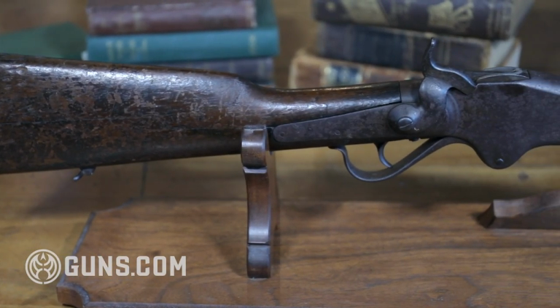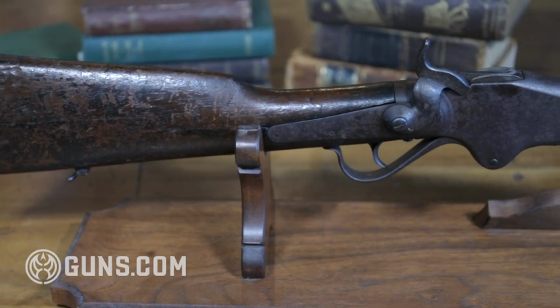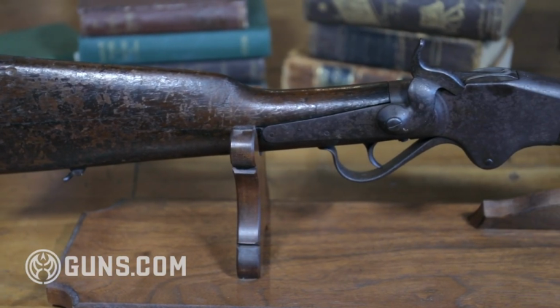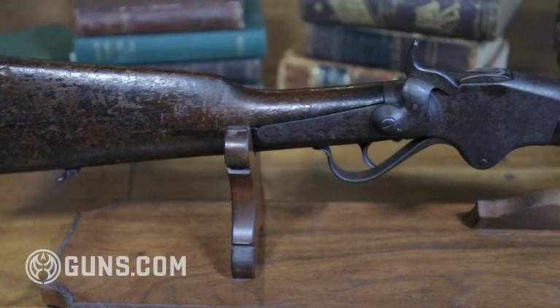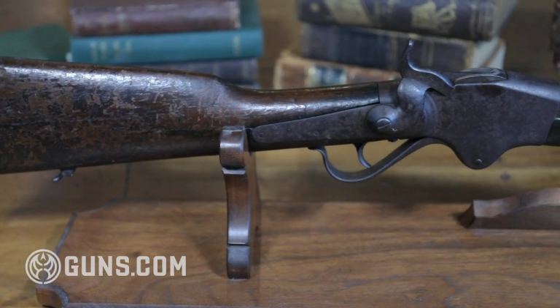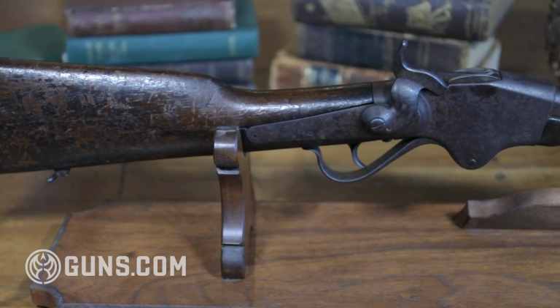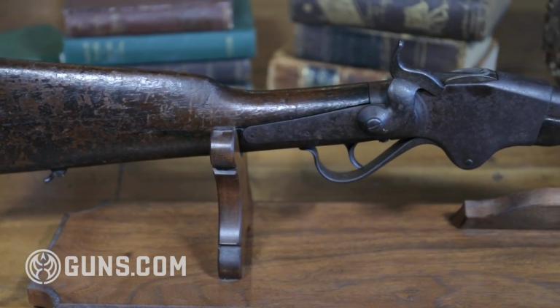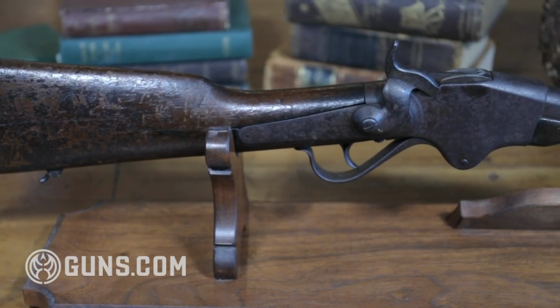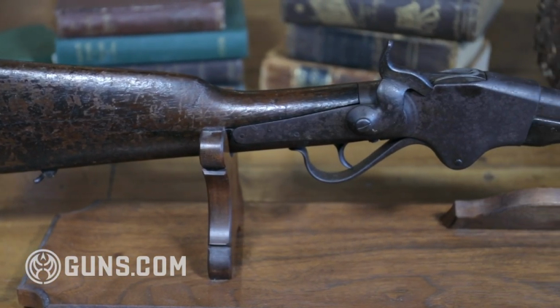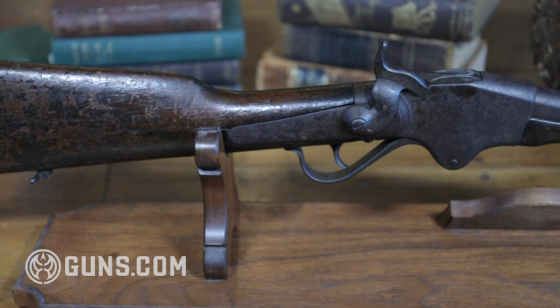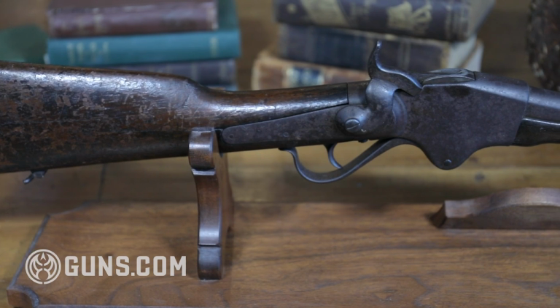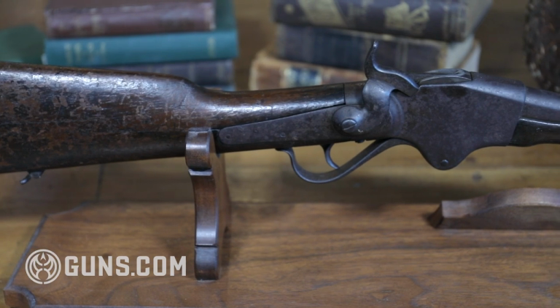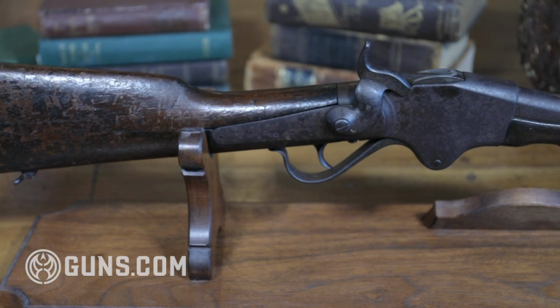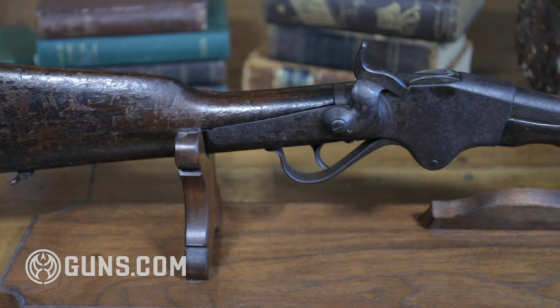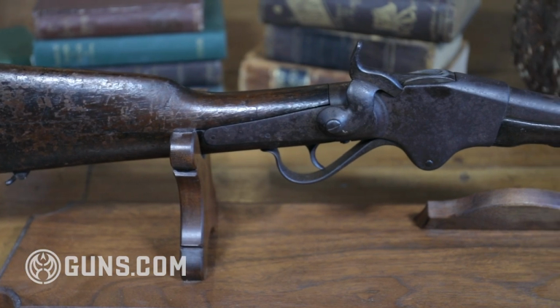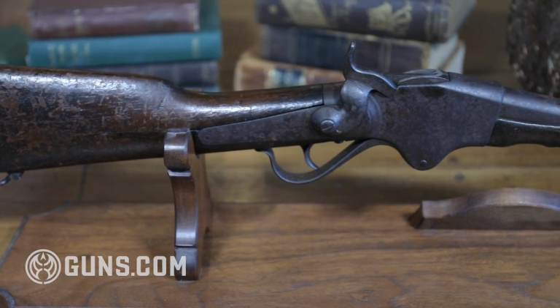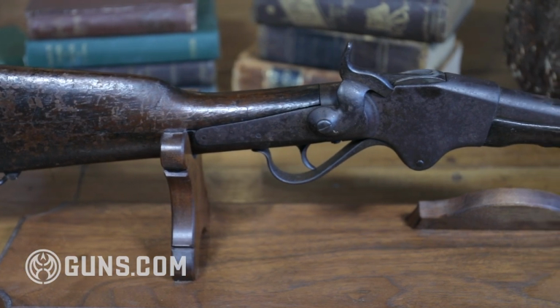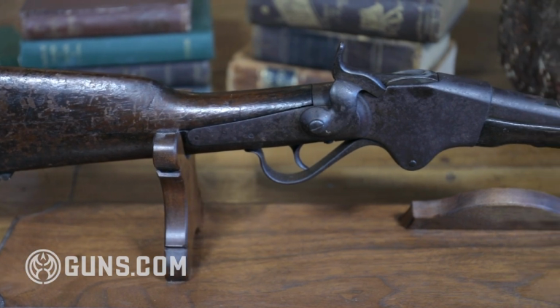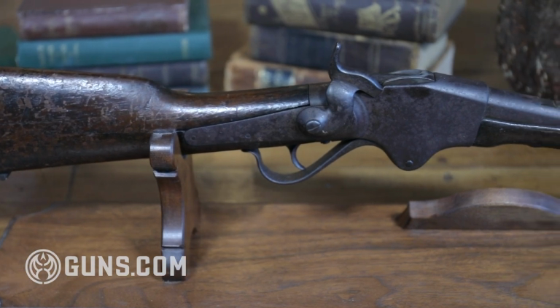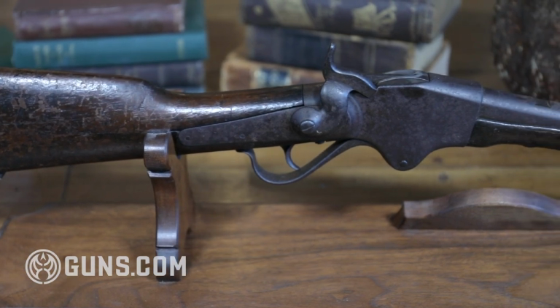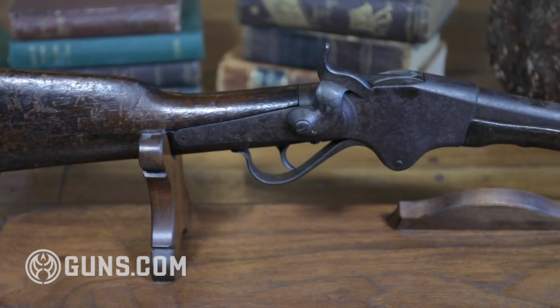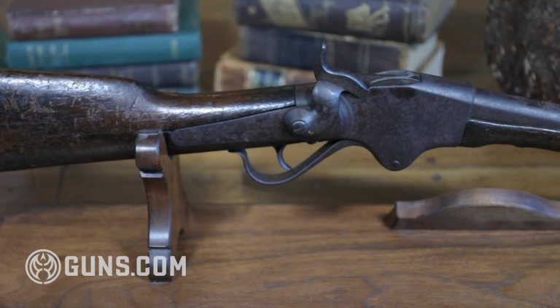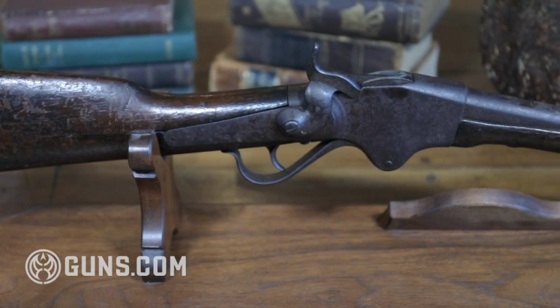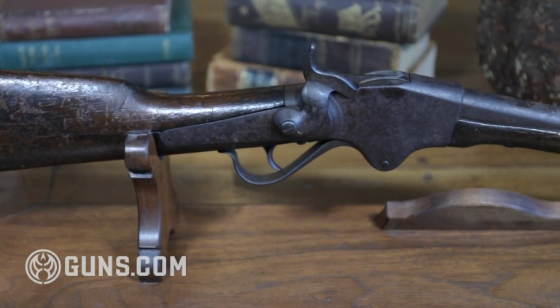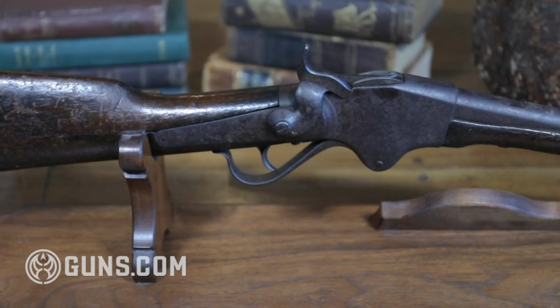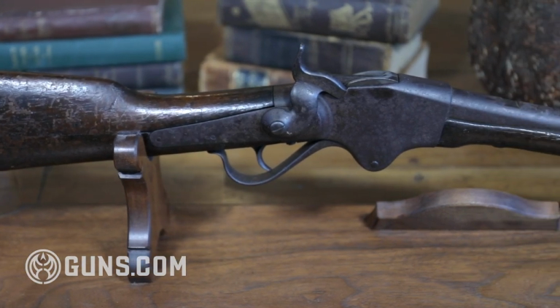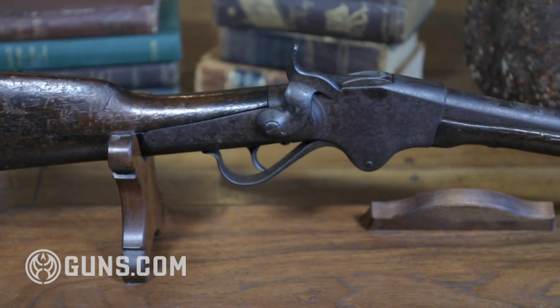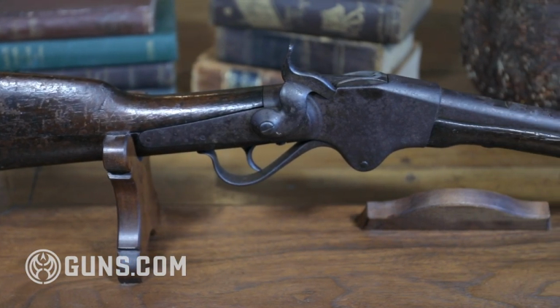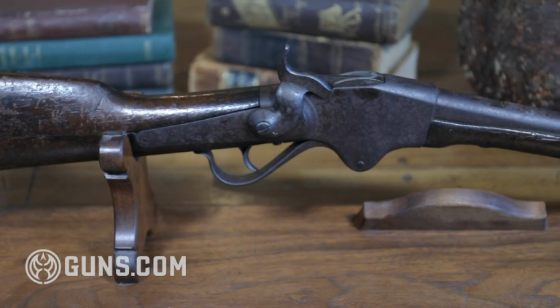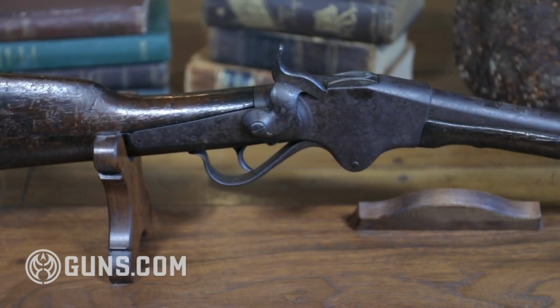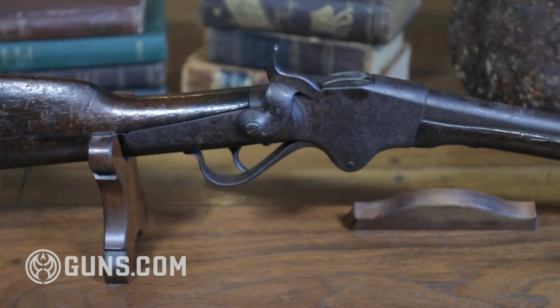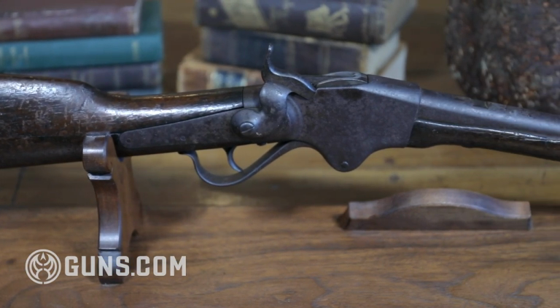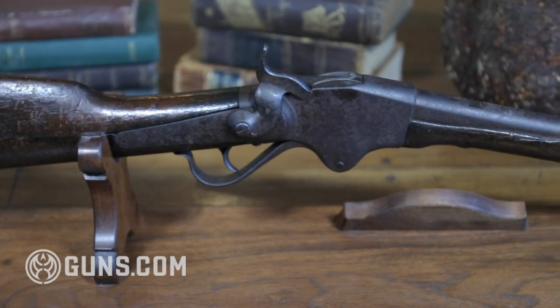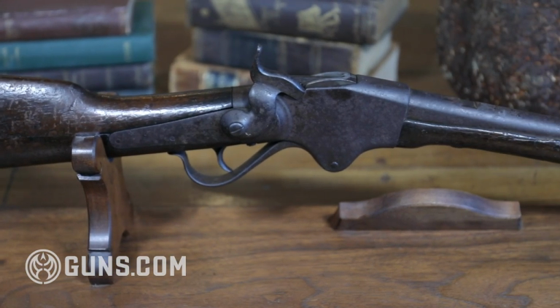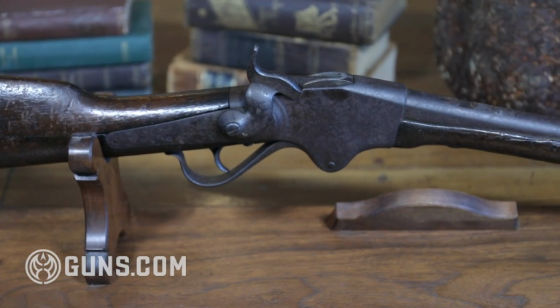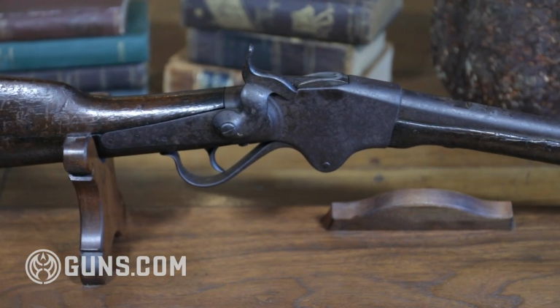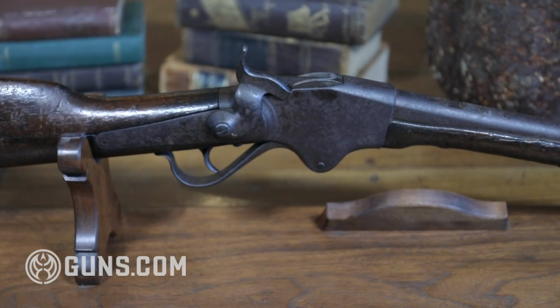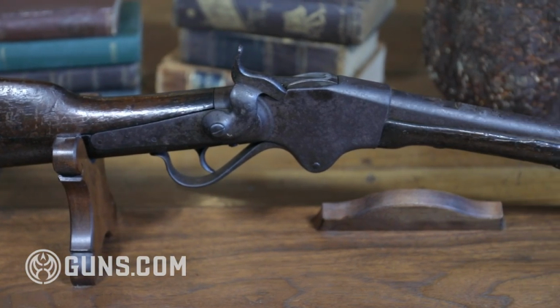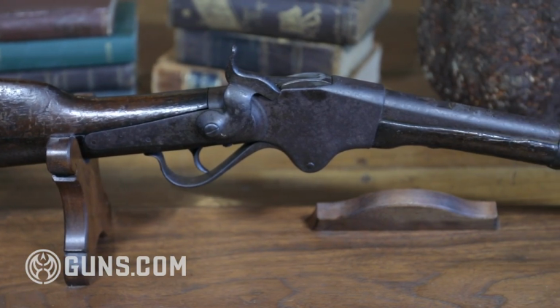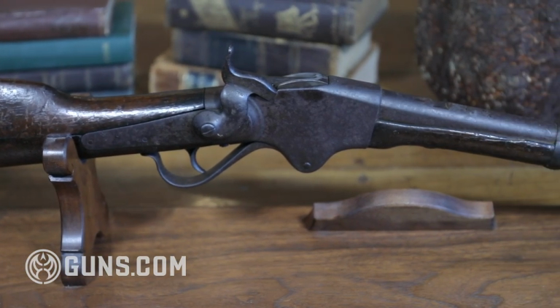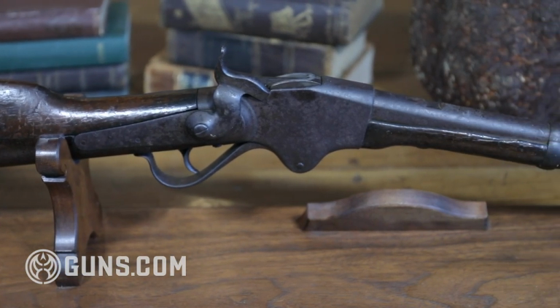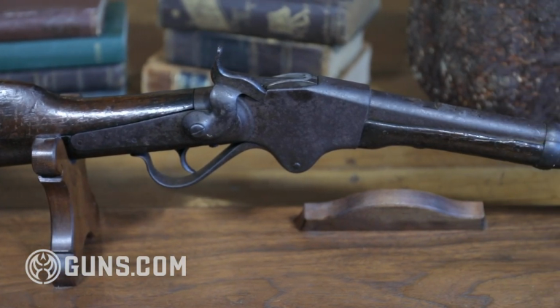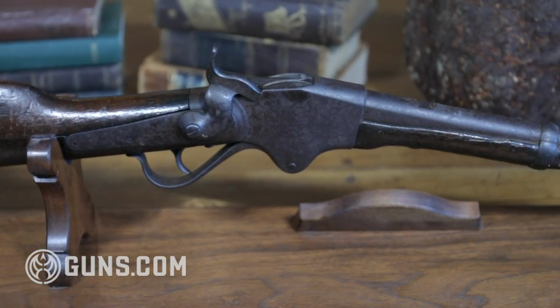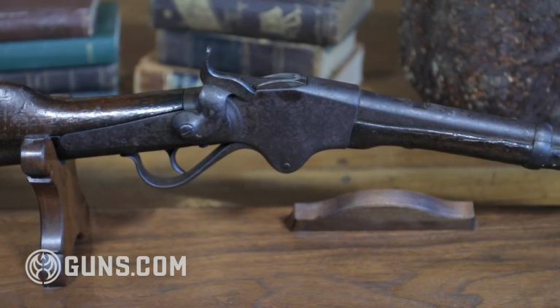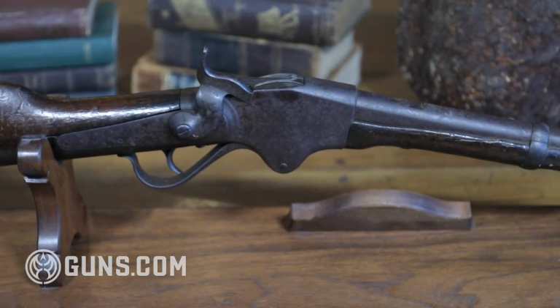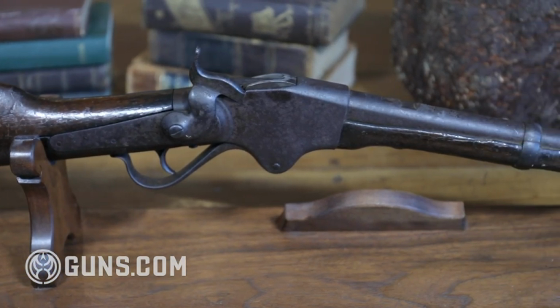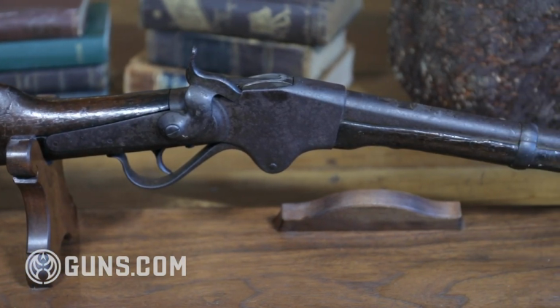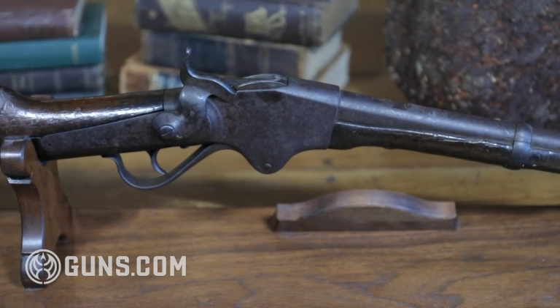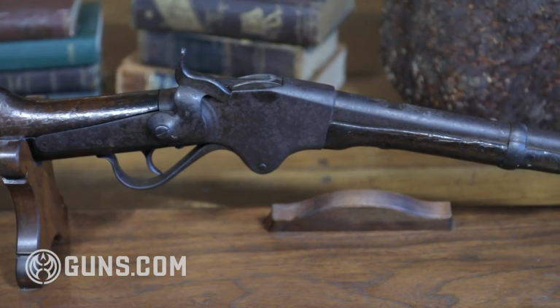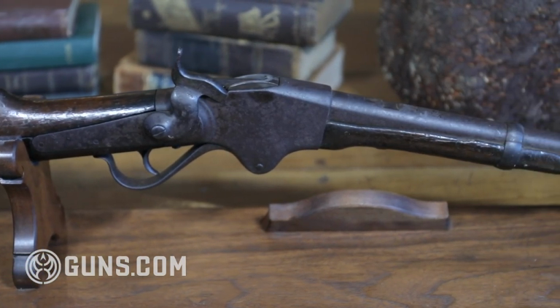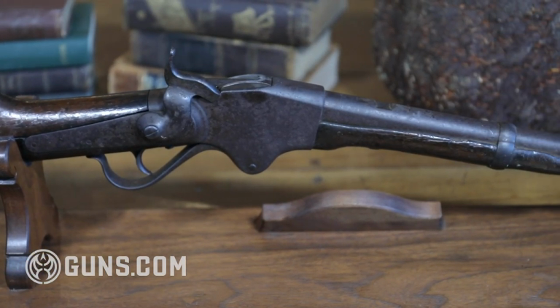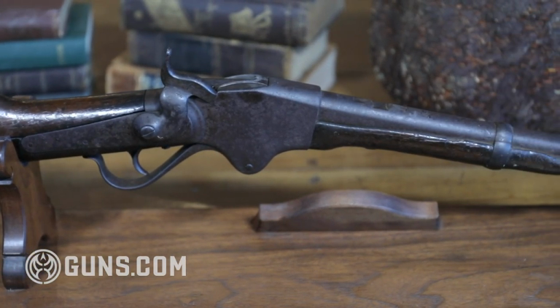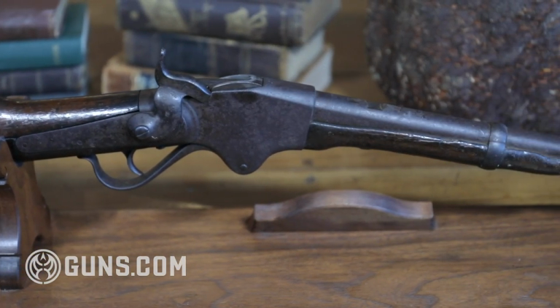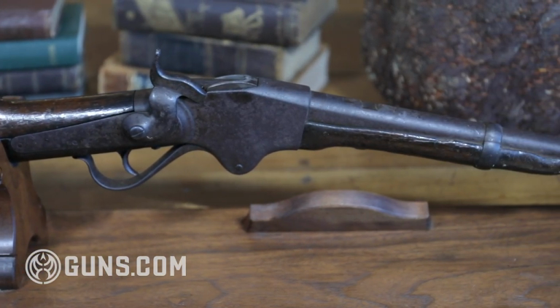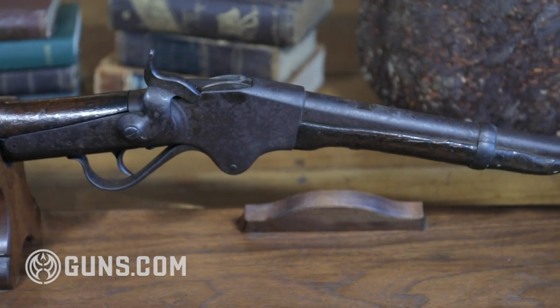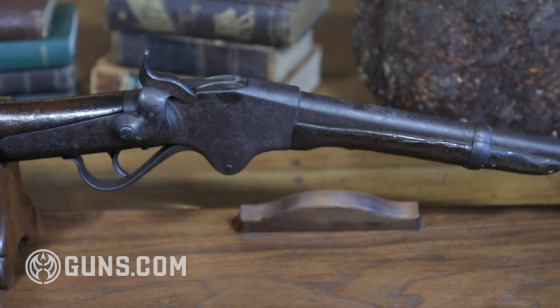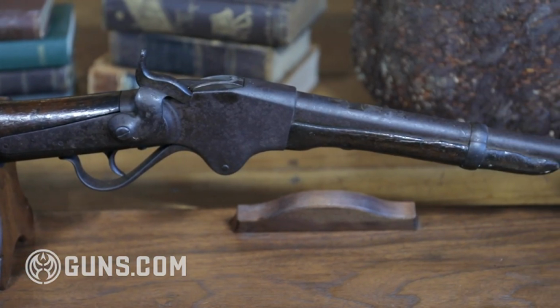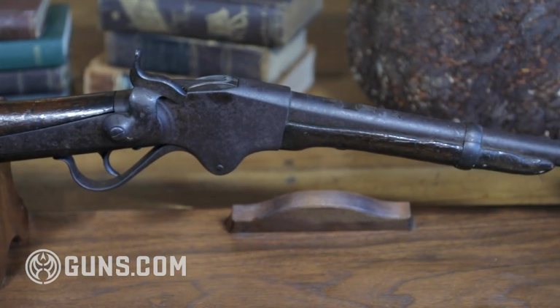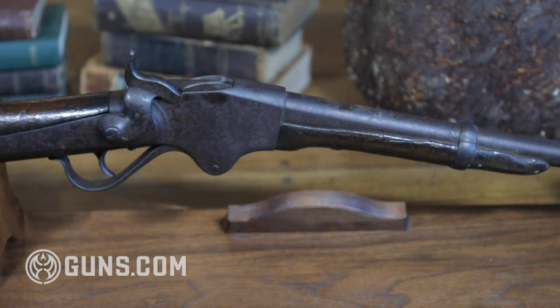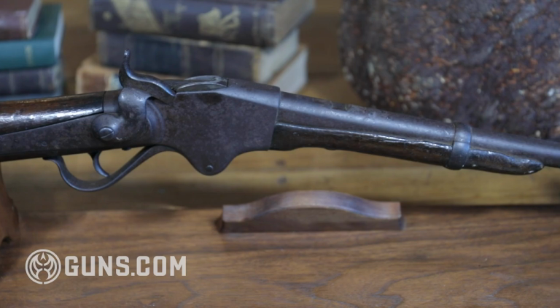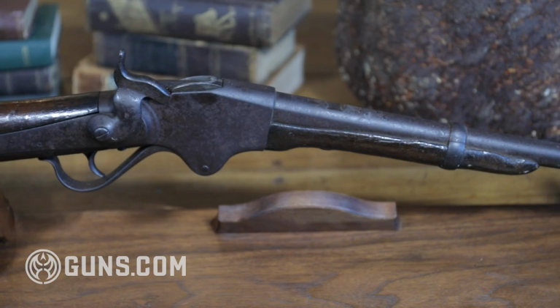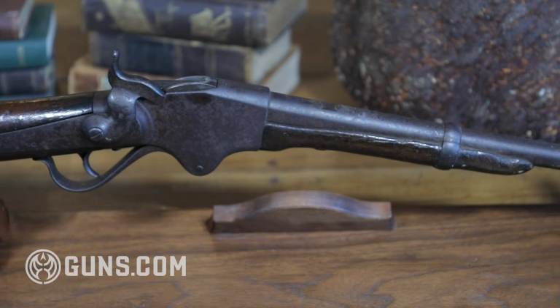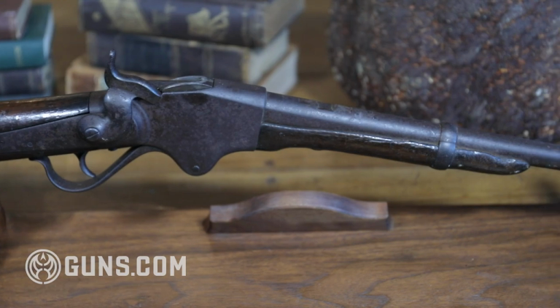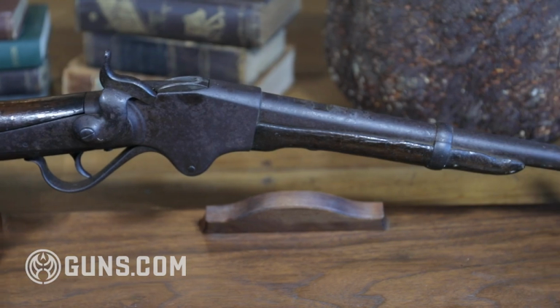In this first segment on American carbines, we'll look at how the carbine evolved and the major characteristics that distinguish them.